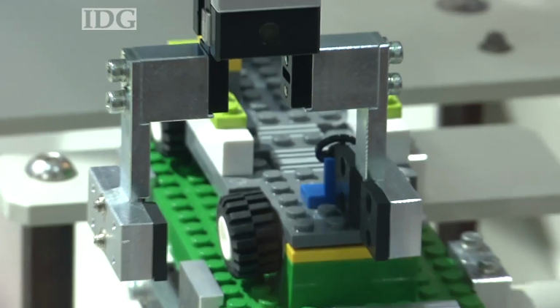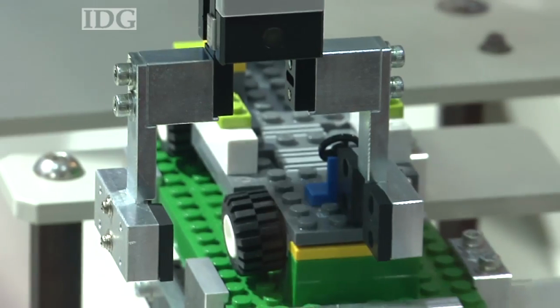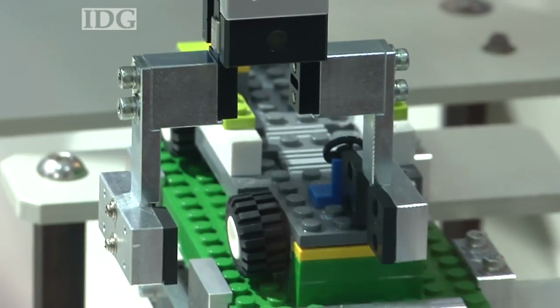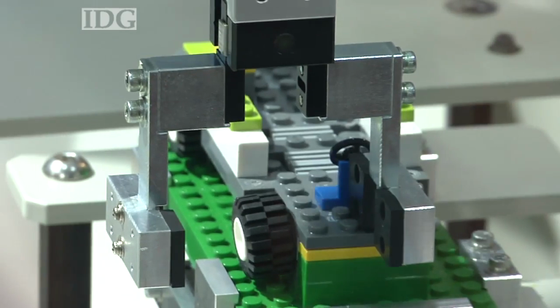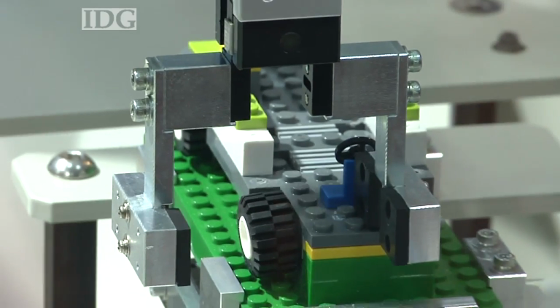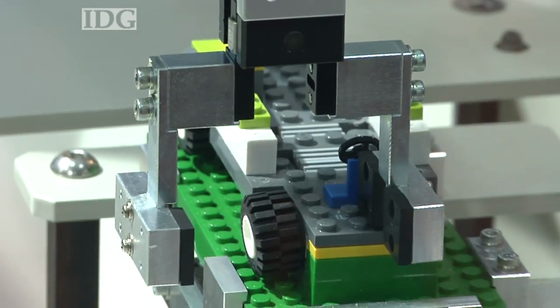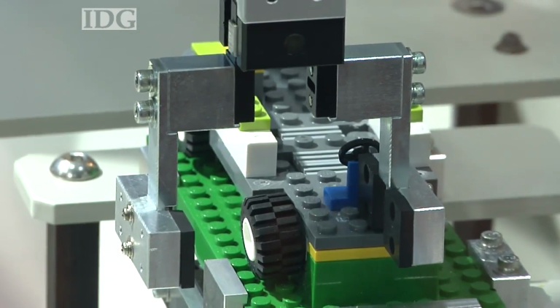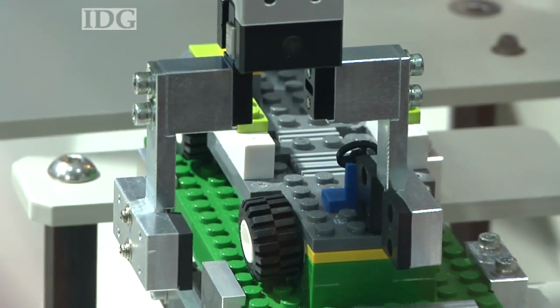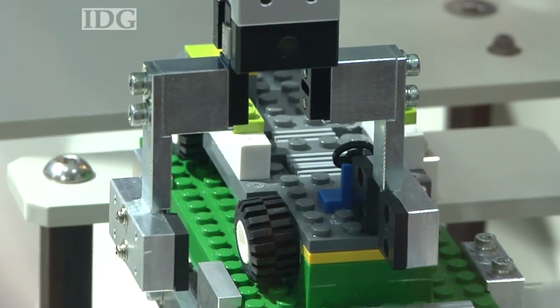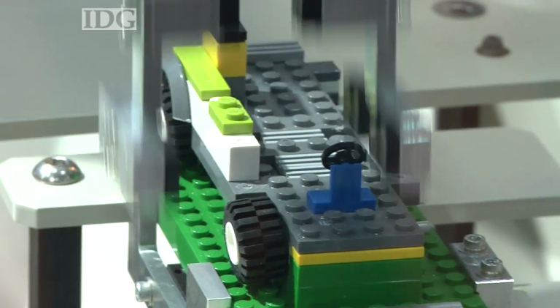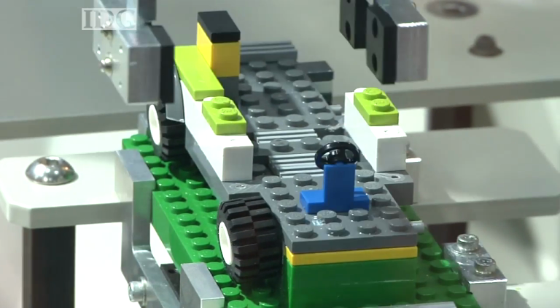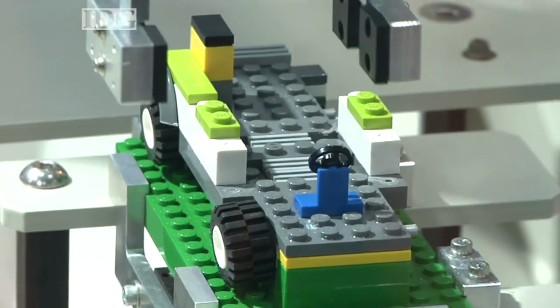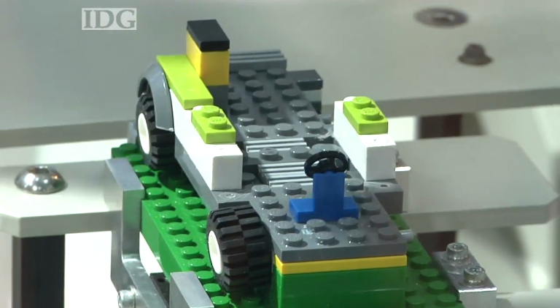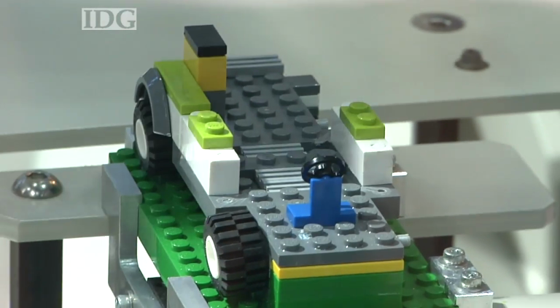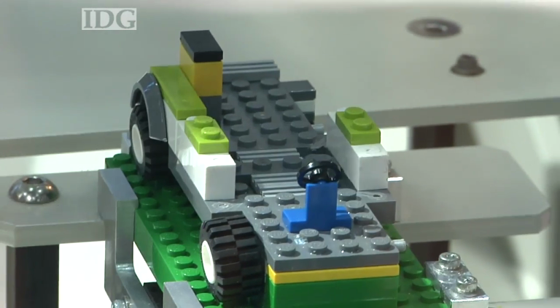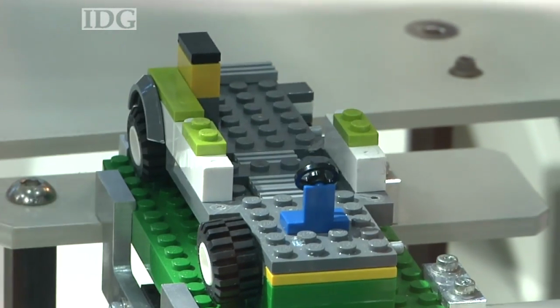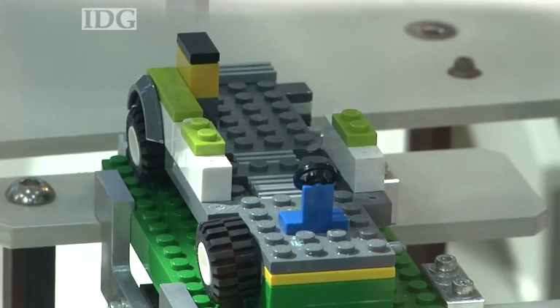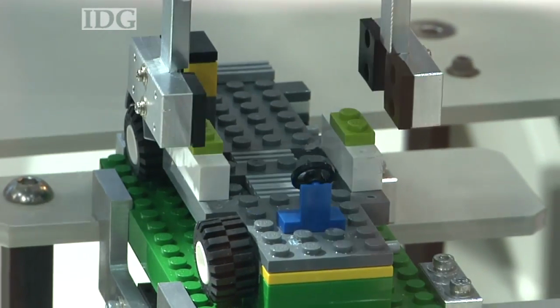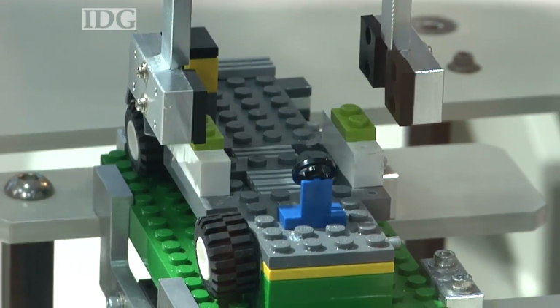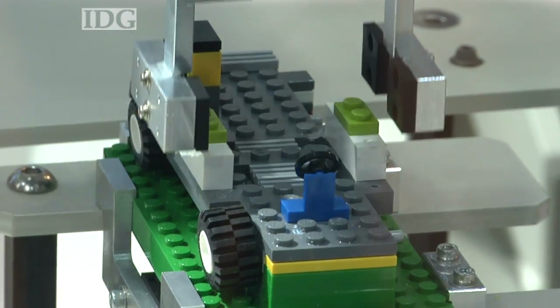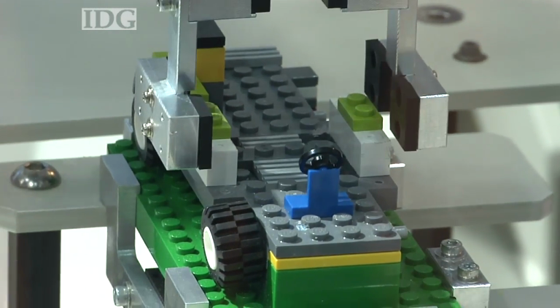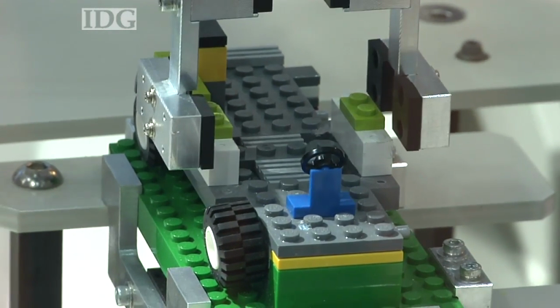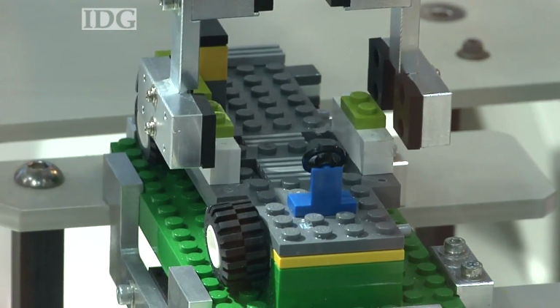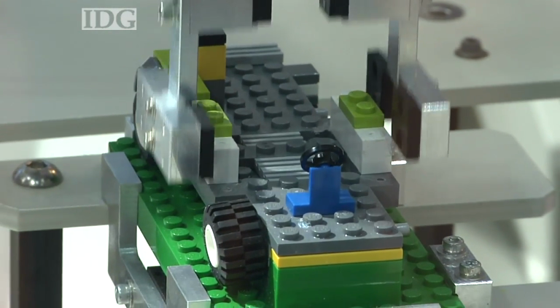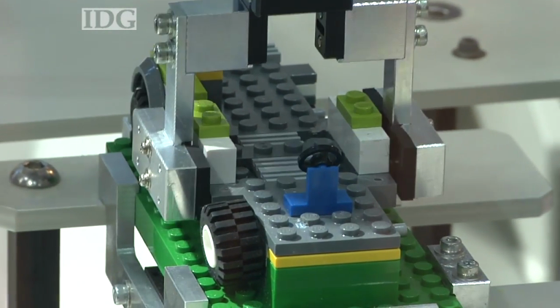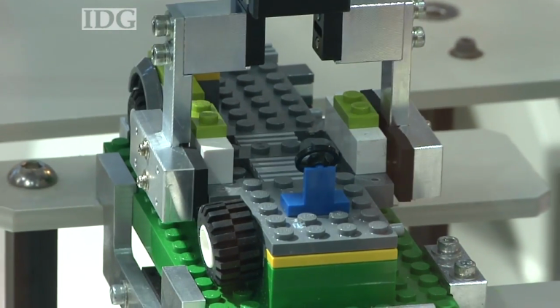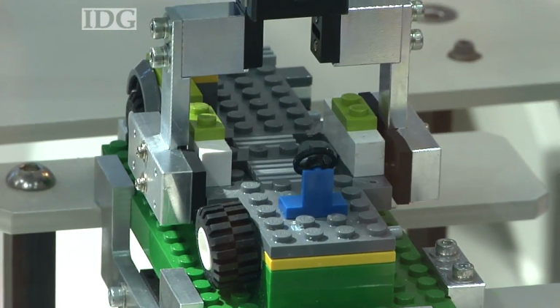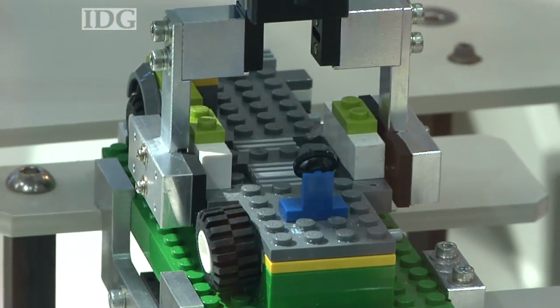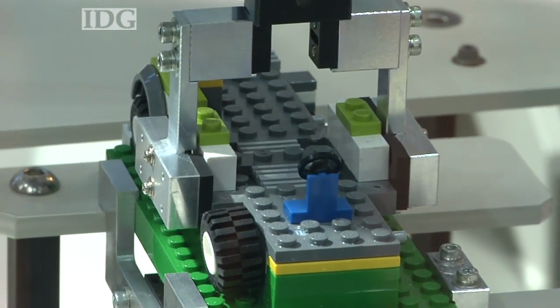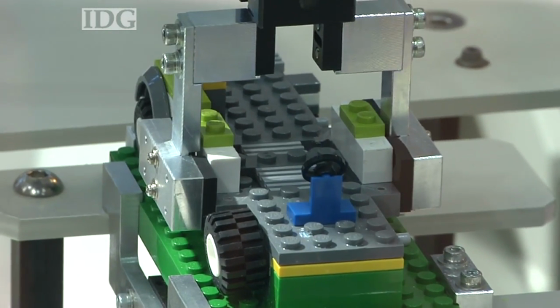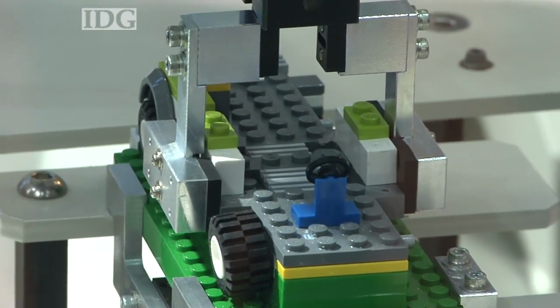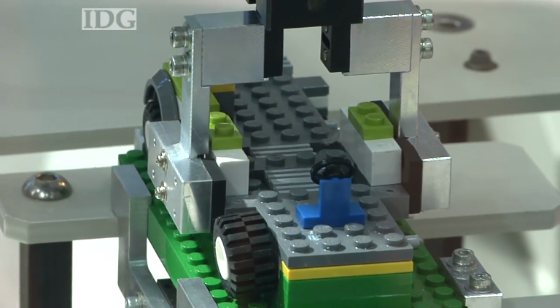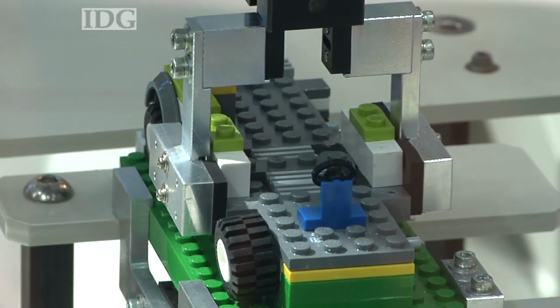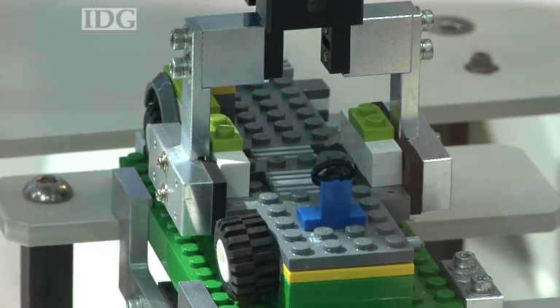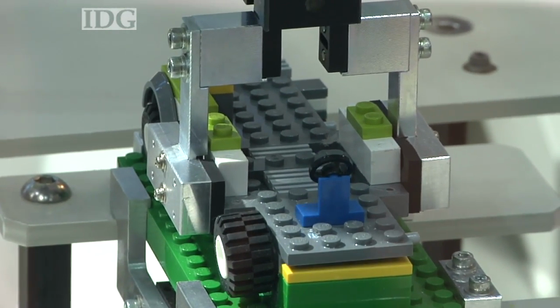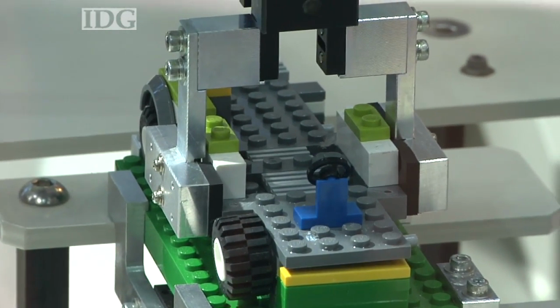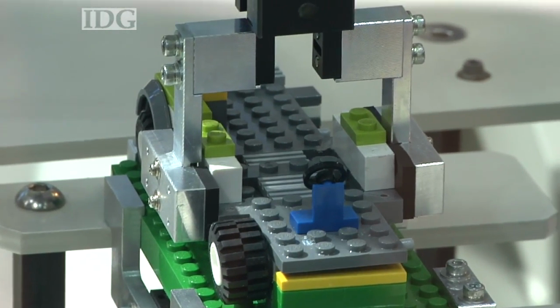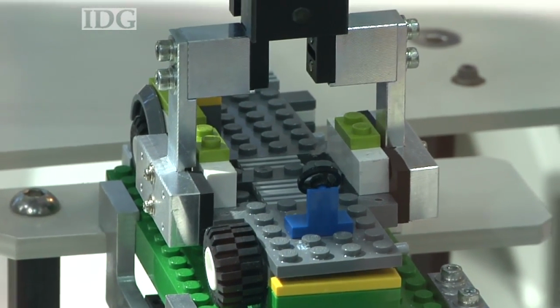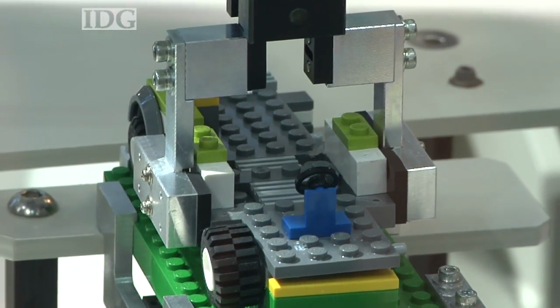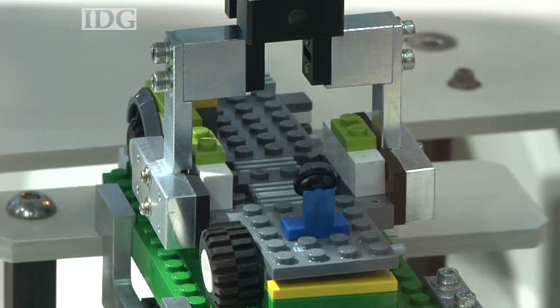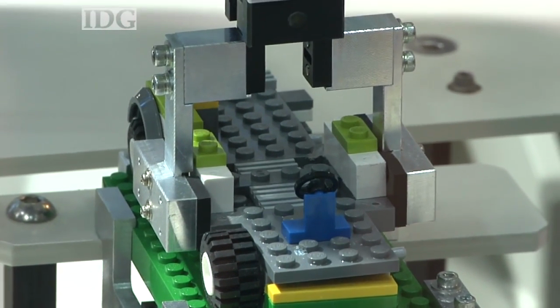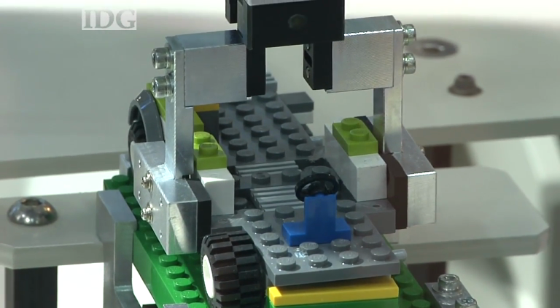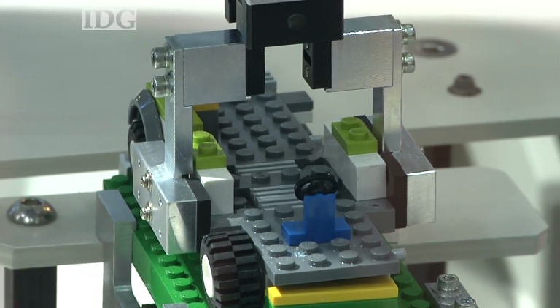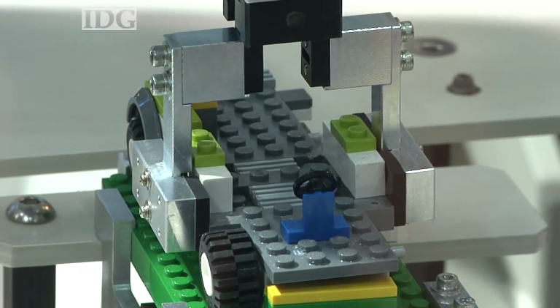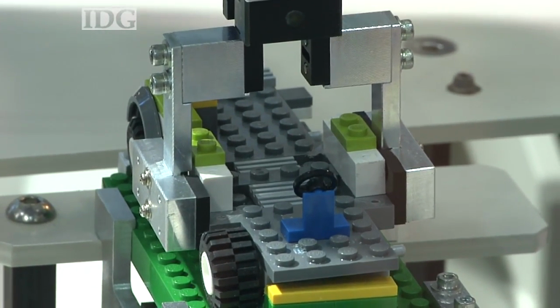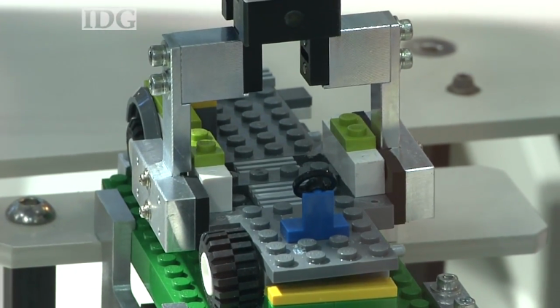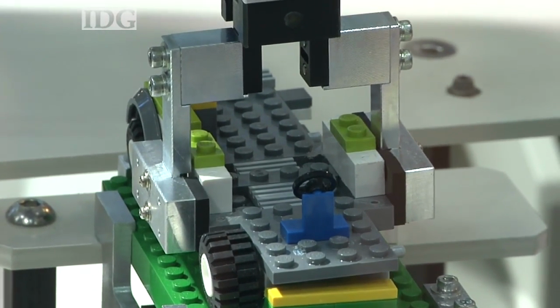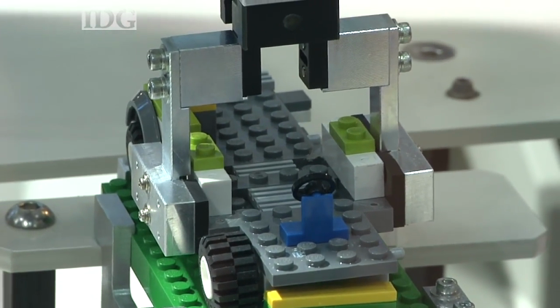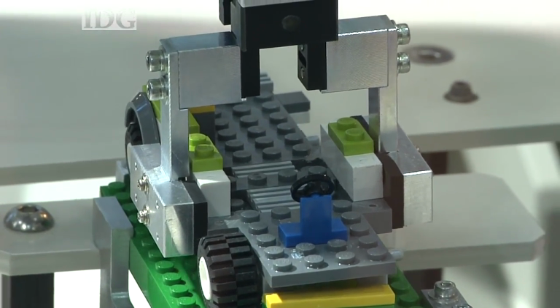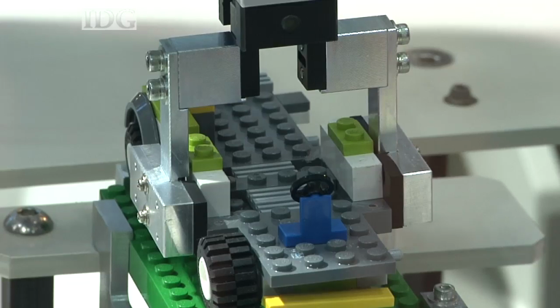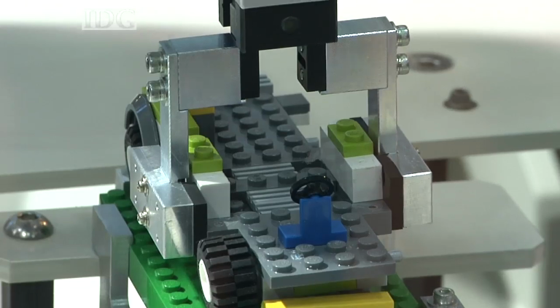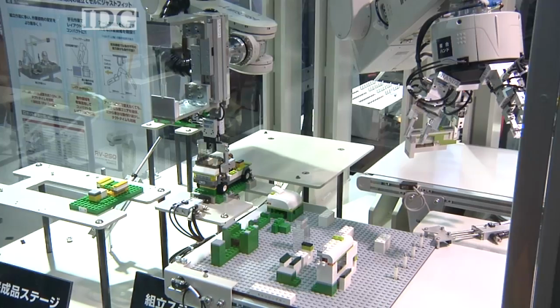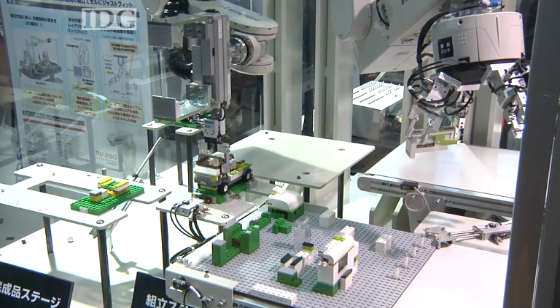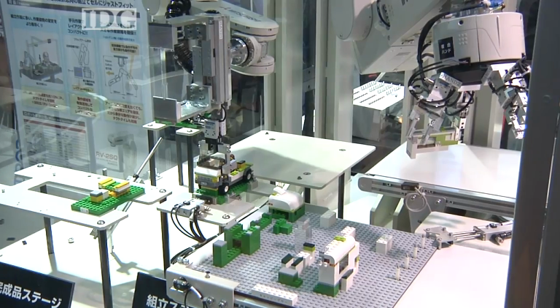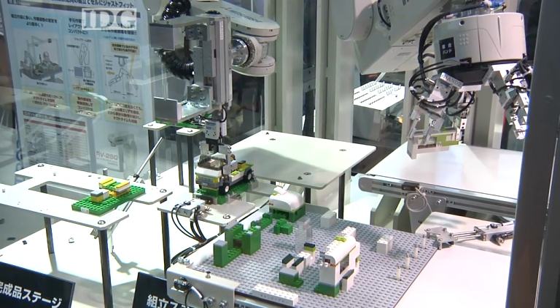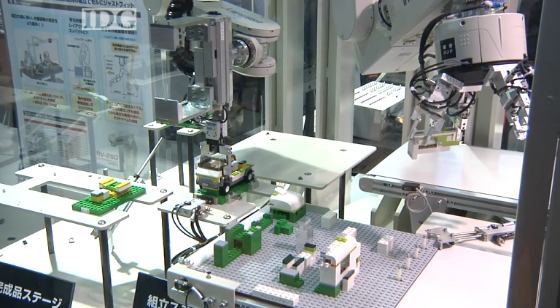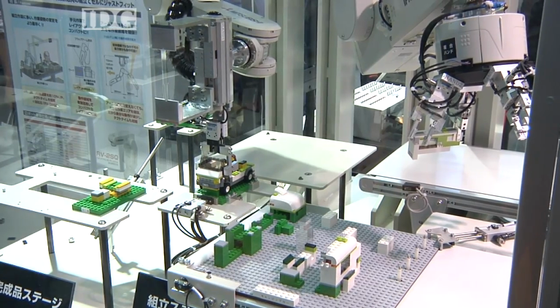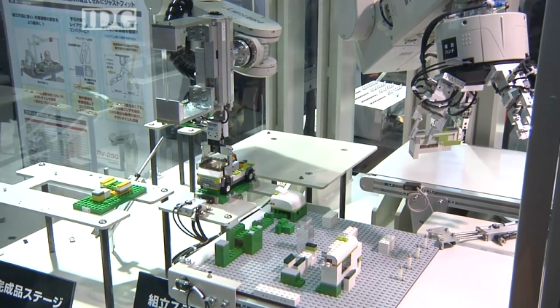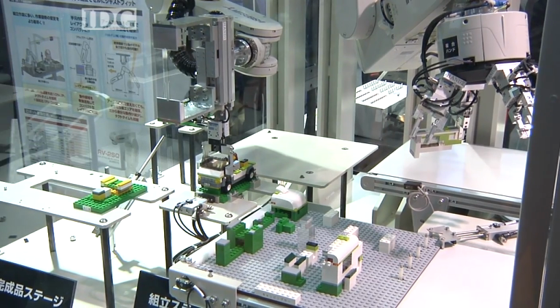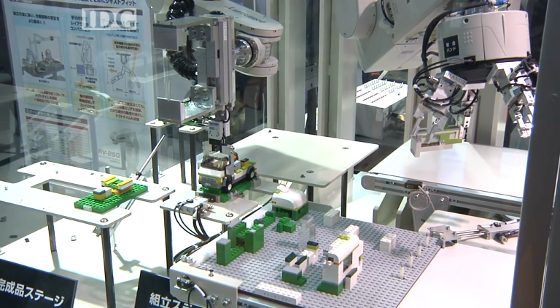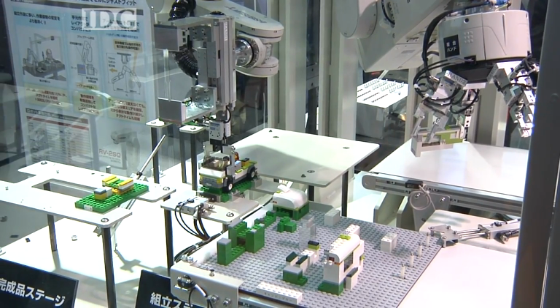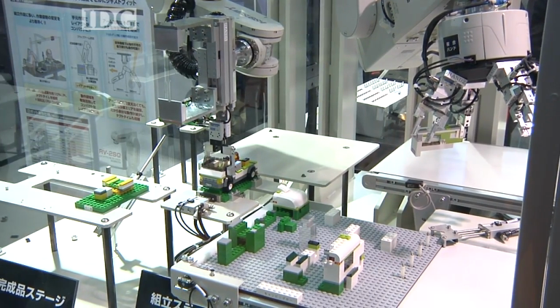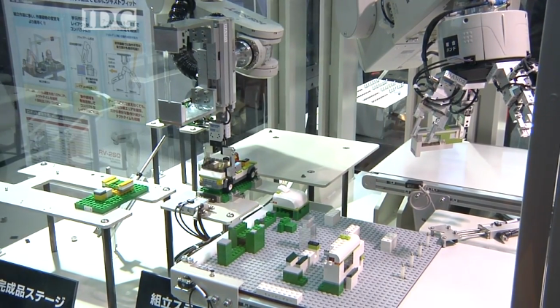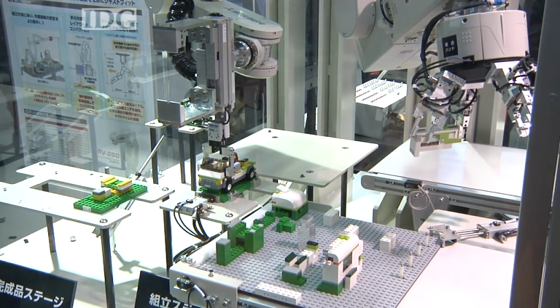A robot that builds LEGO models is among the attractions at this year's International Robot Exhibition that got underway on Wednesday in Tokyo.